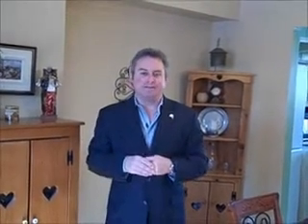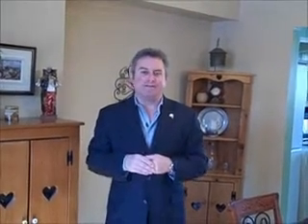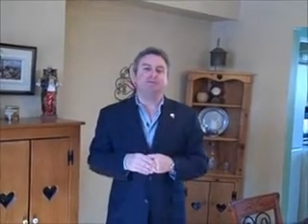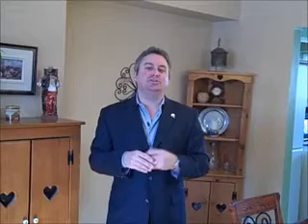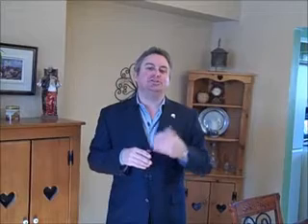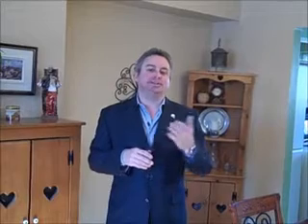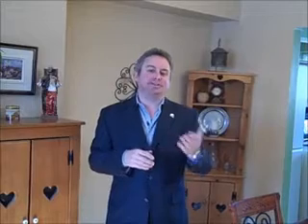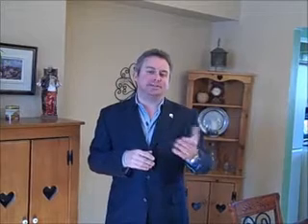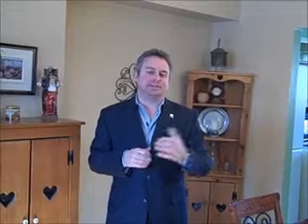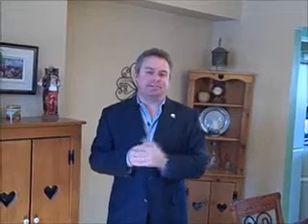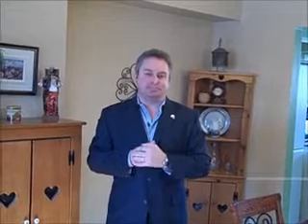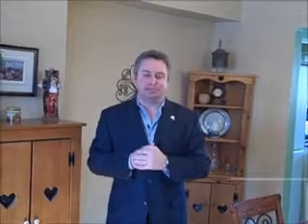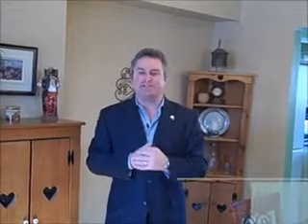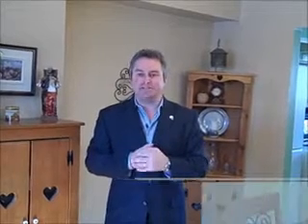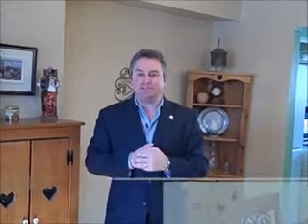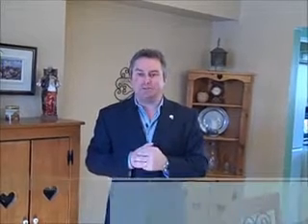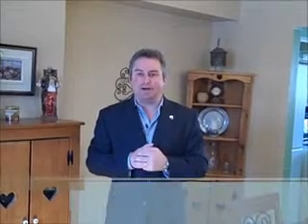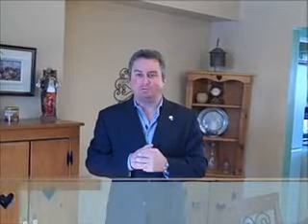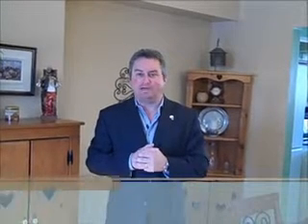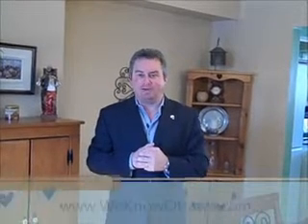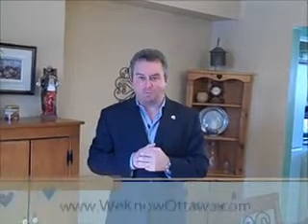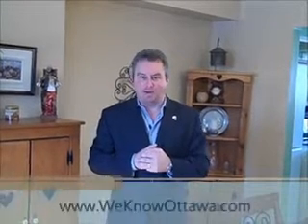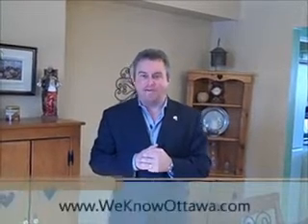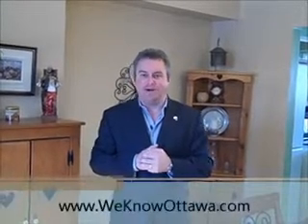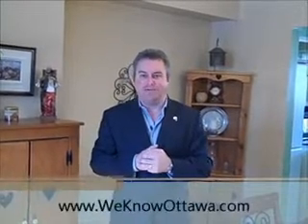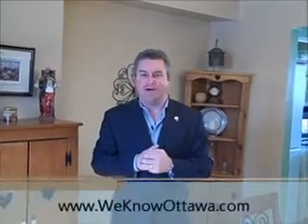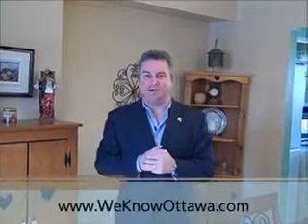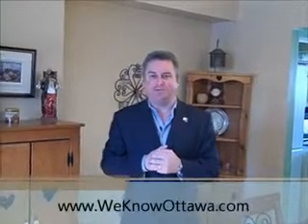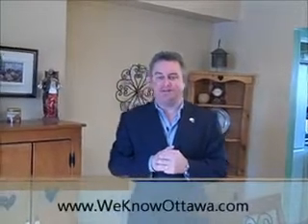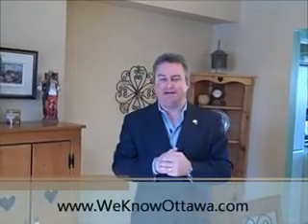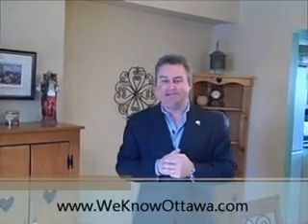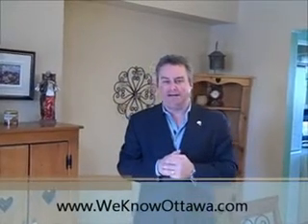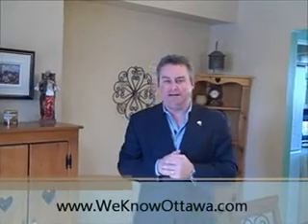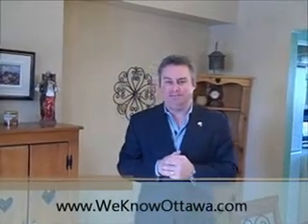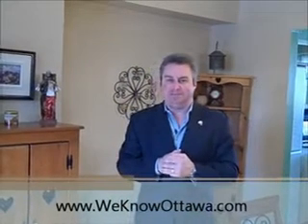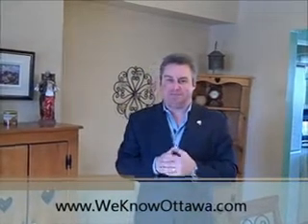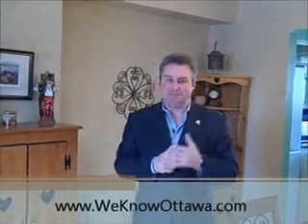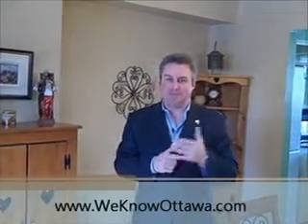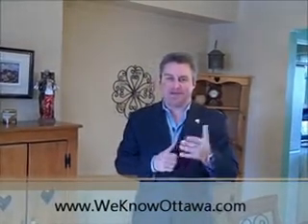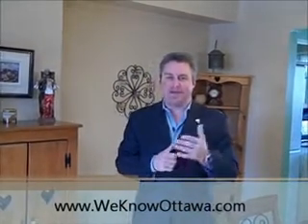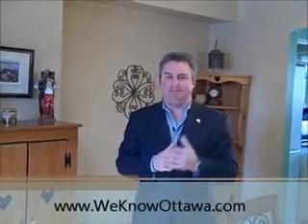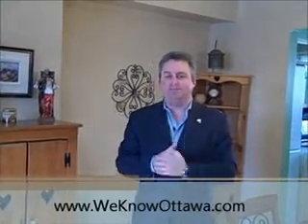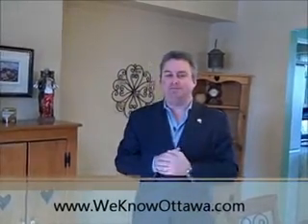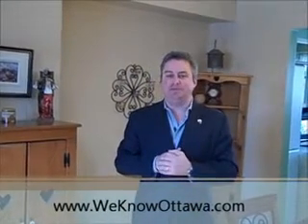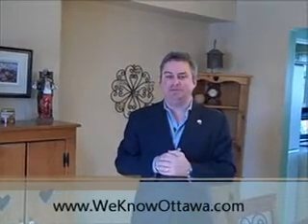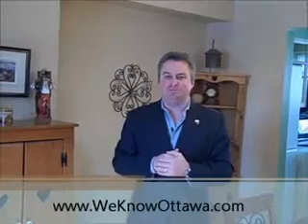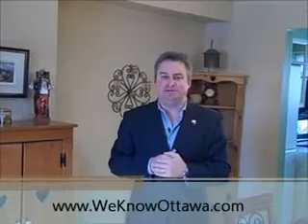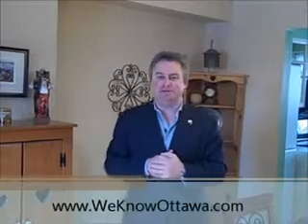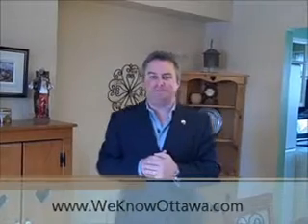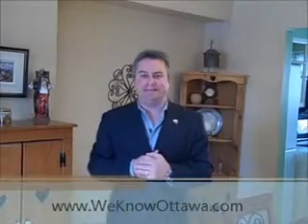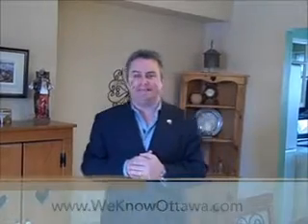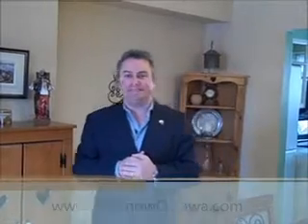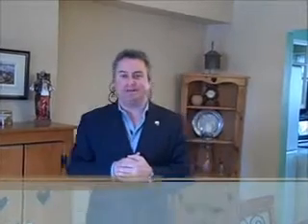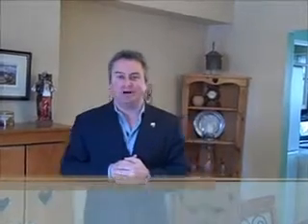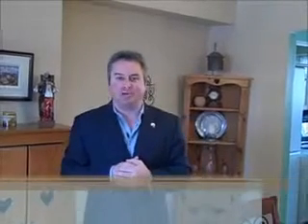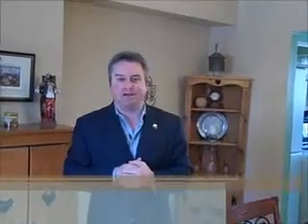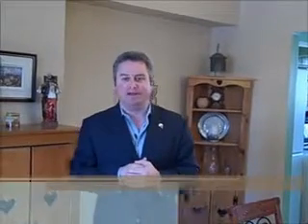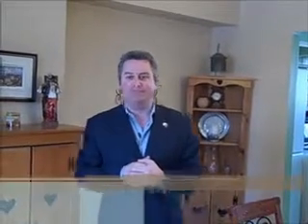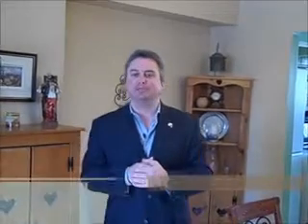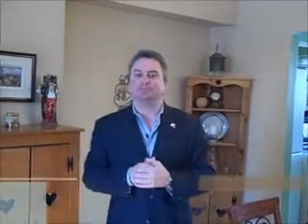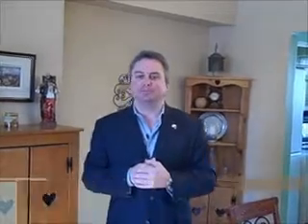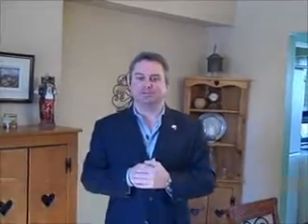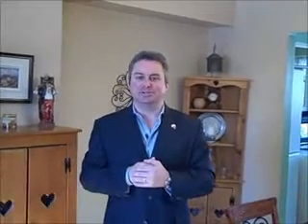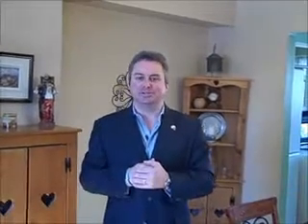To view the details please visit our website at WeKnowOttawa.com. This is Greg Hamry from Remax Metro City in Ottawa. We hope to see you soon.